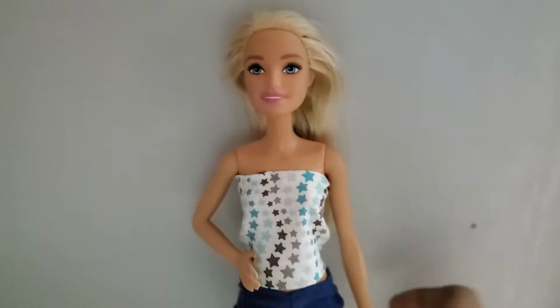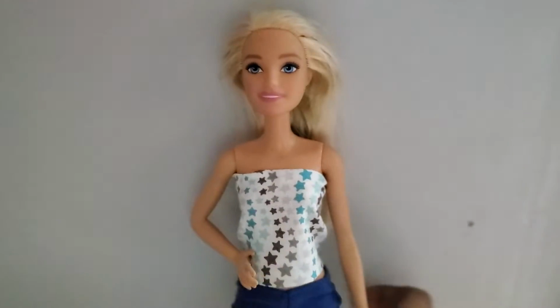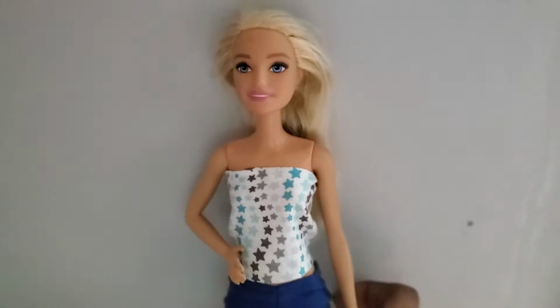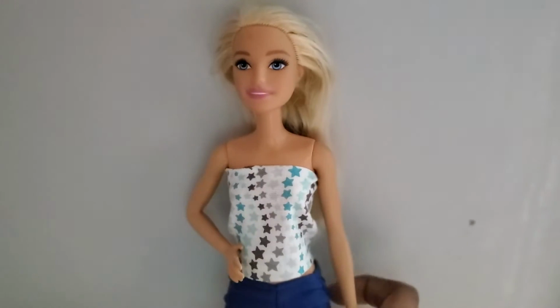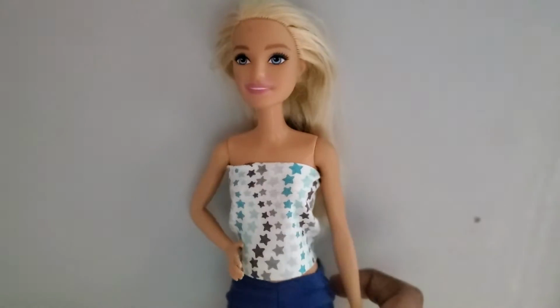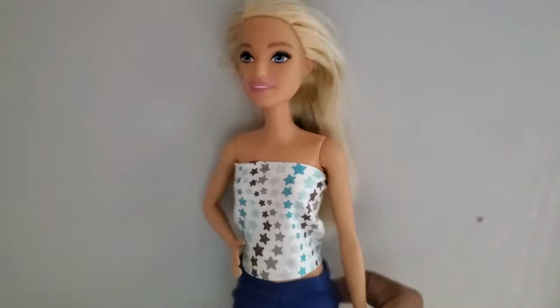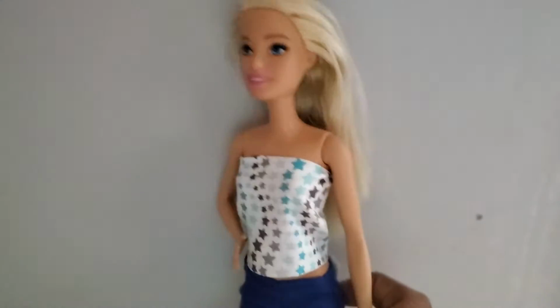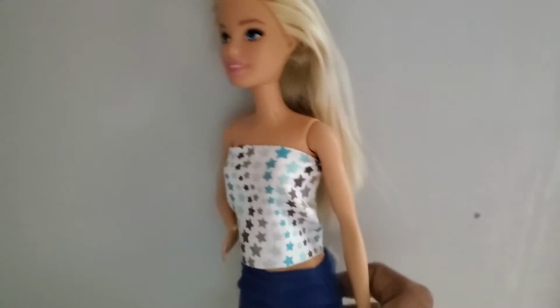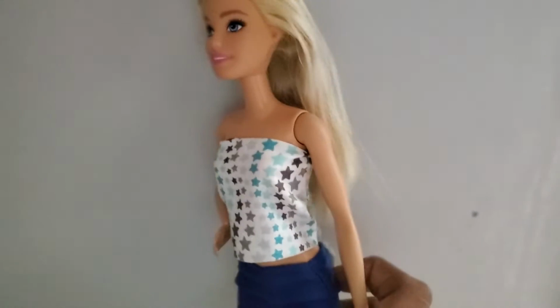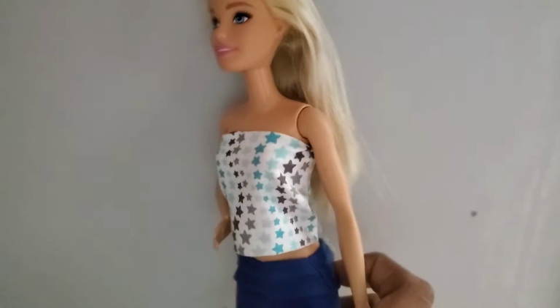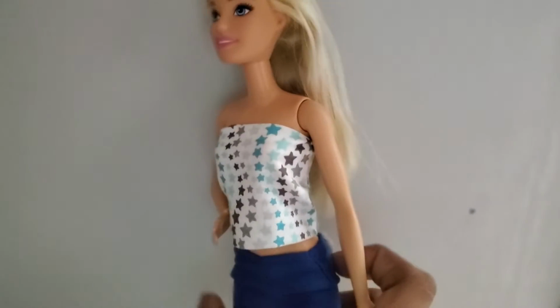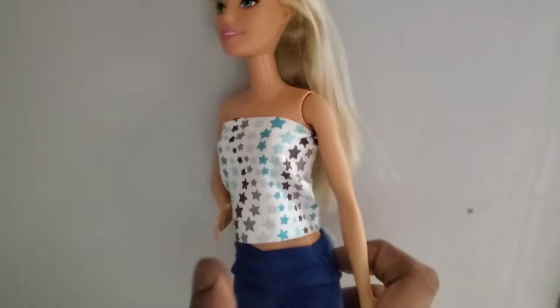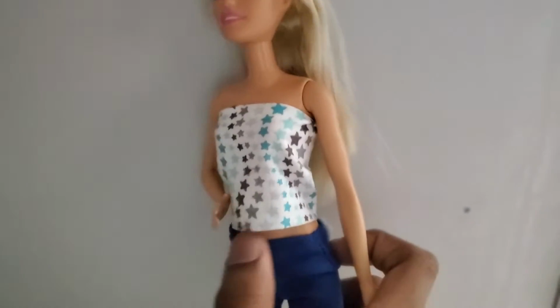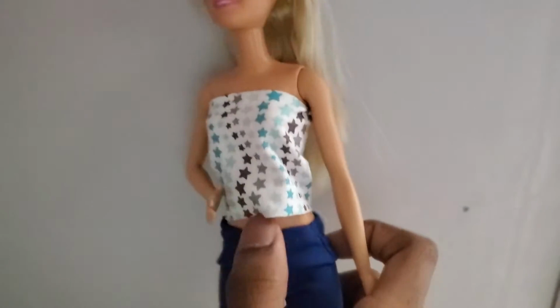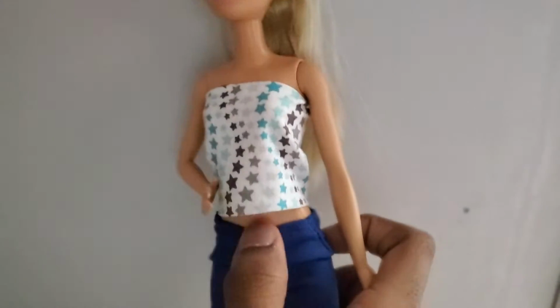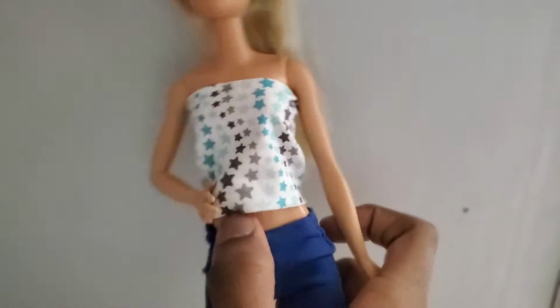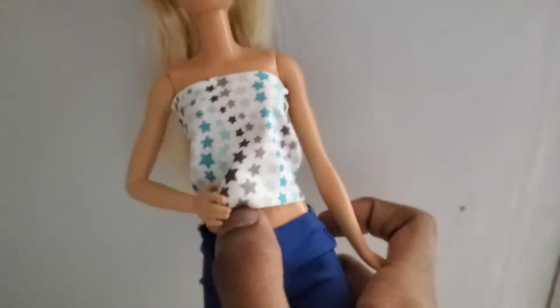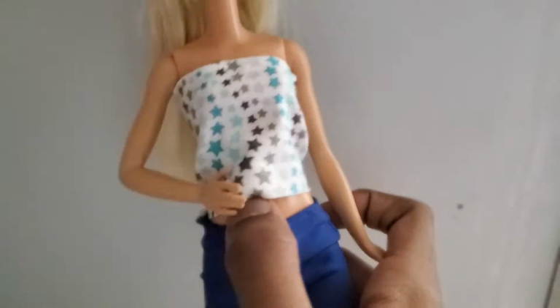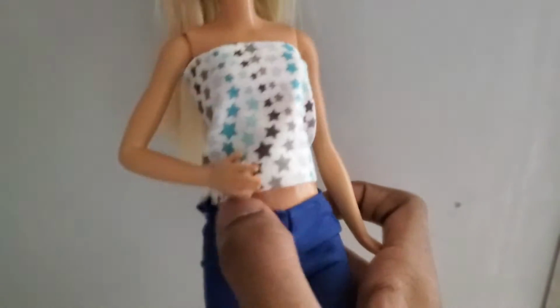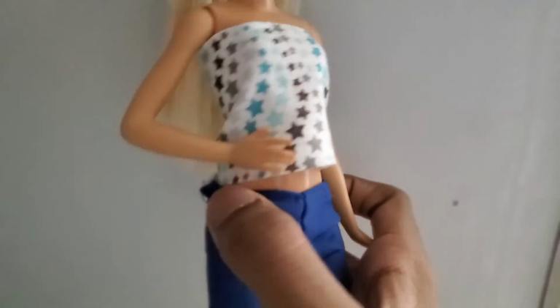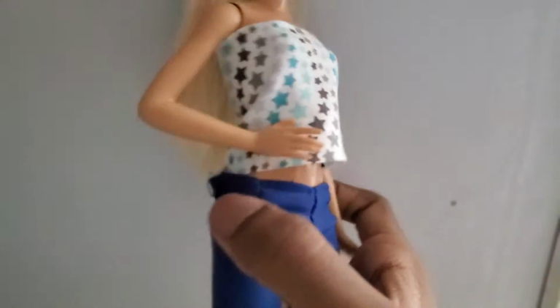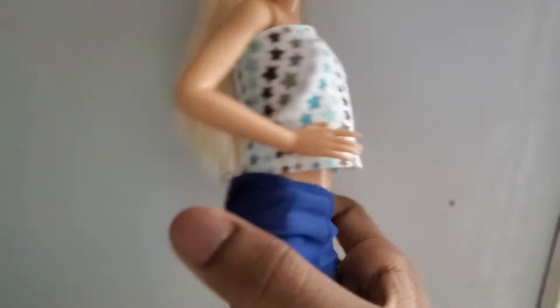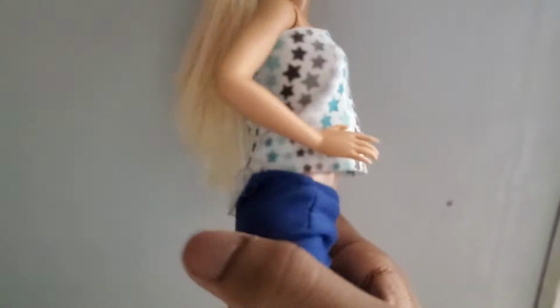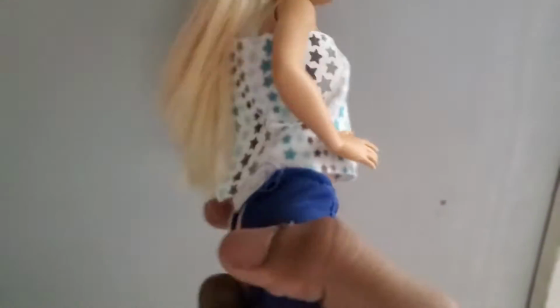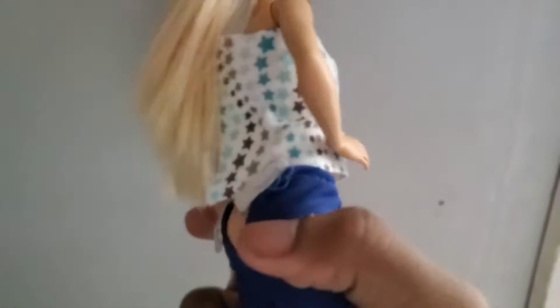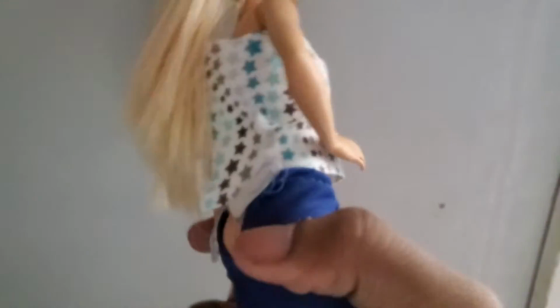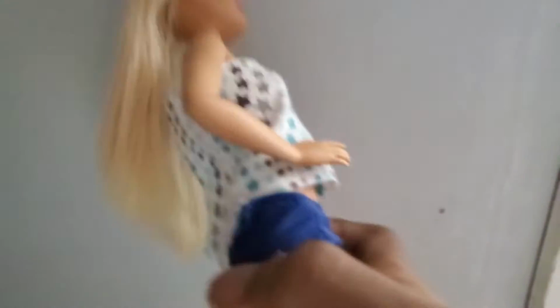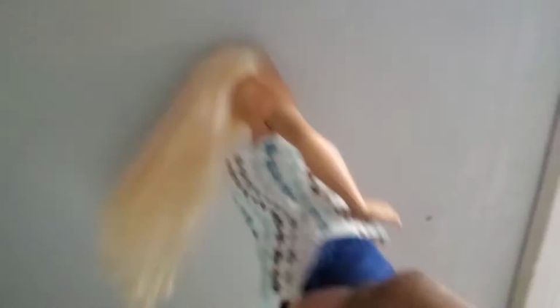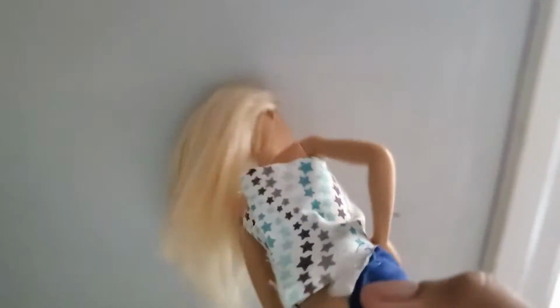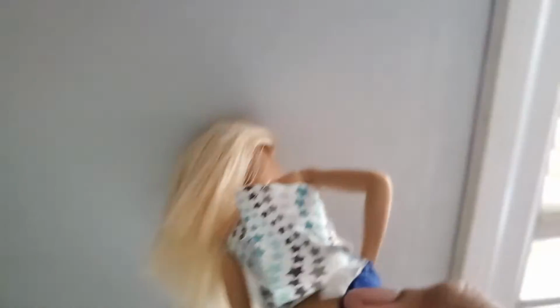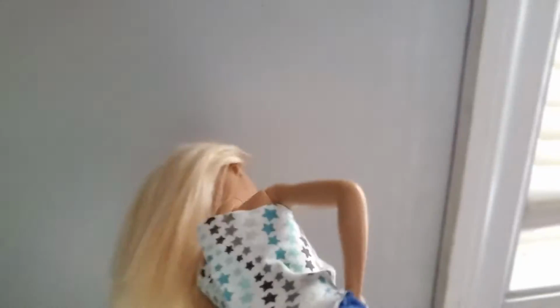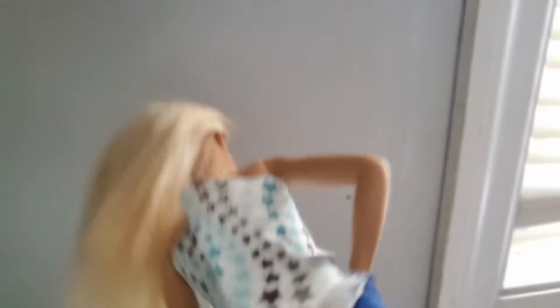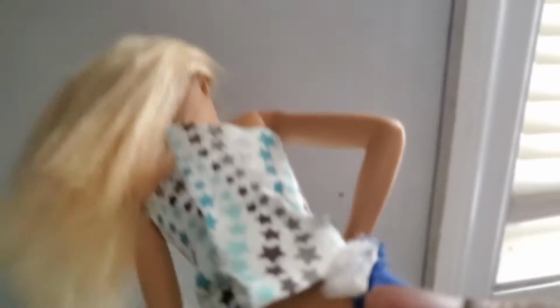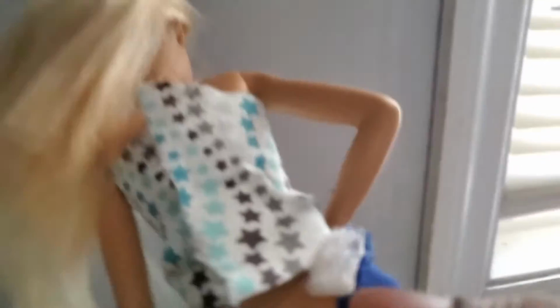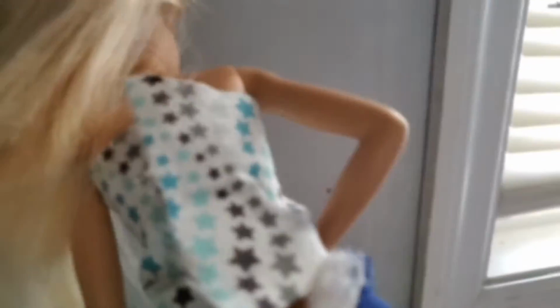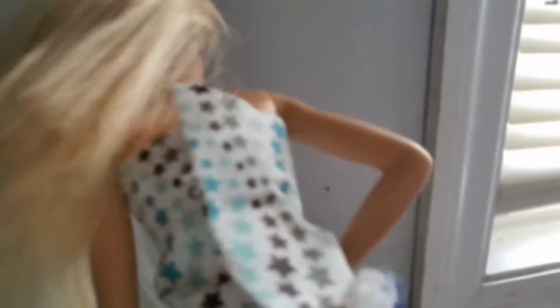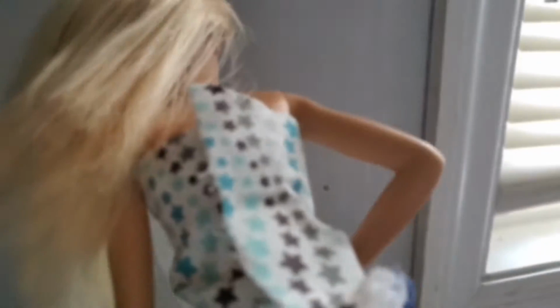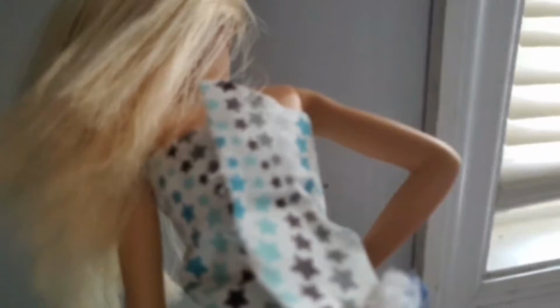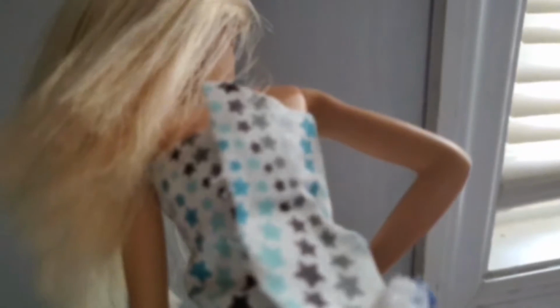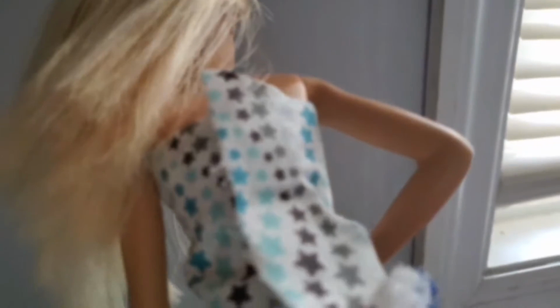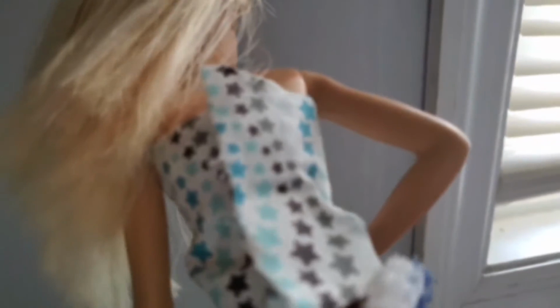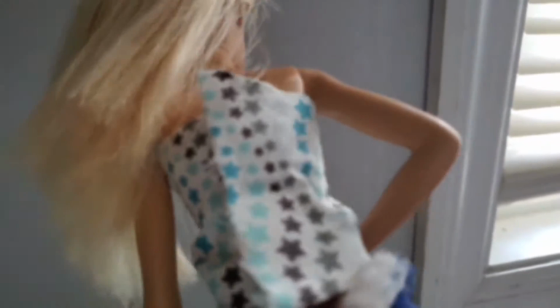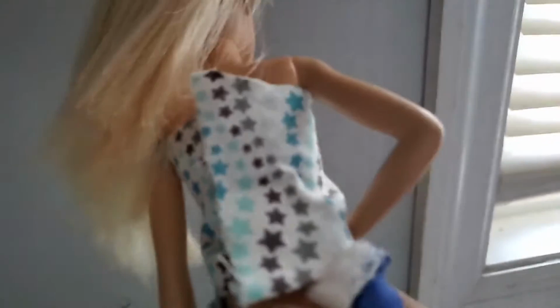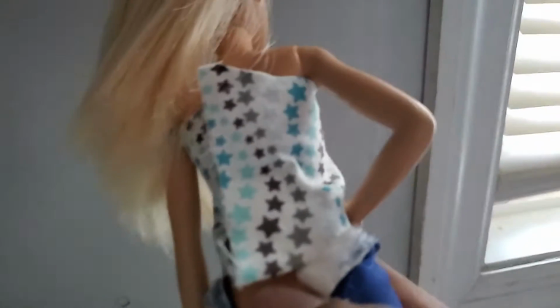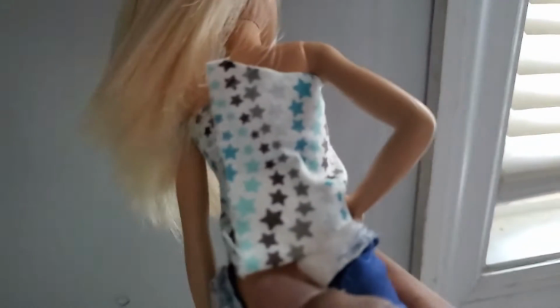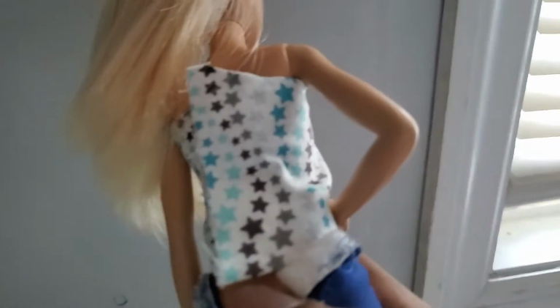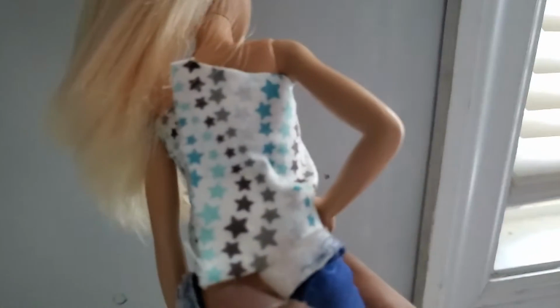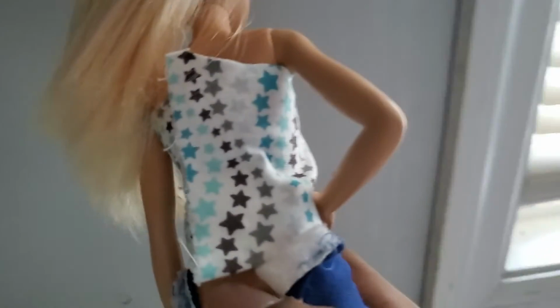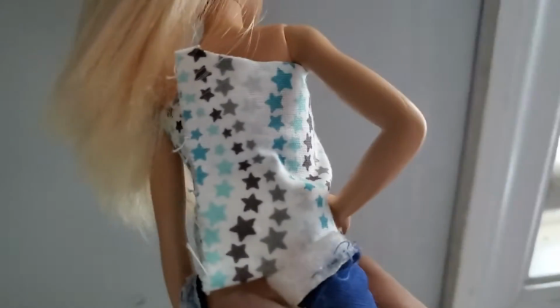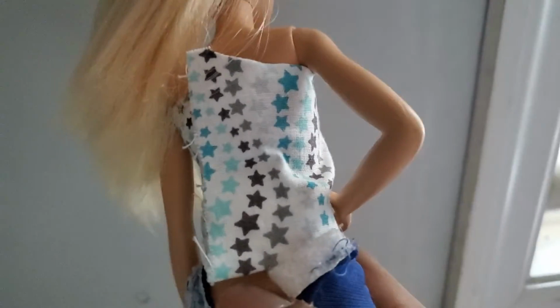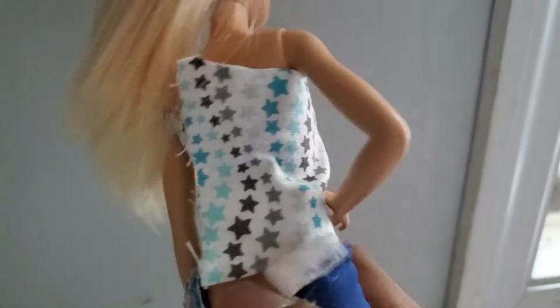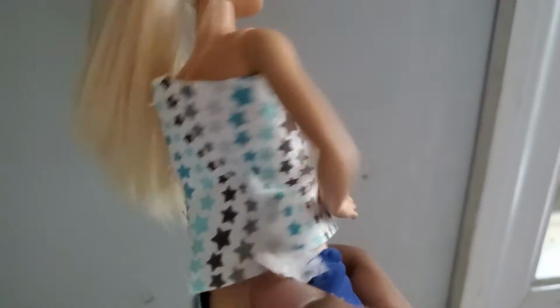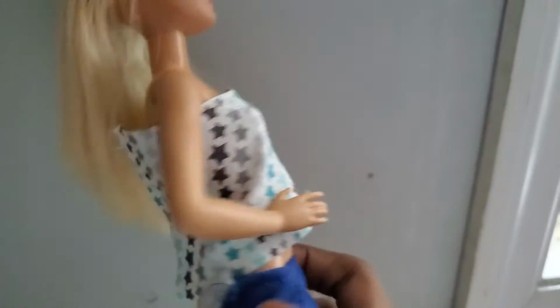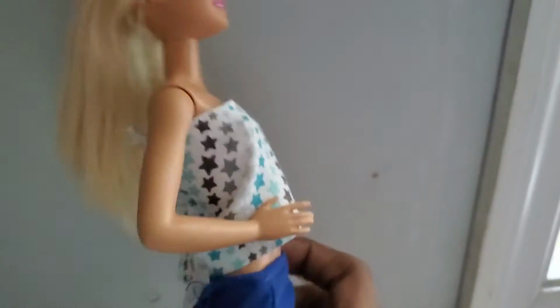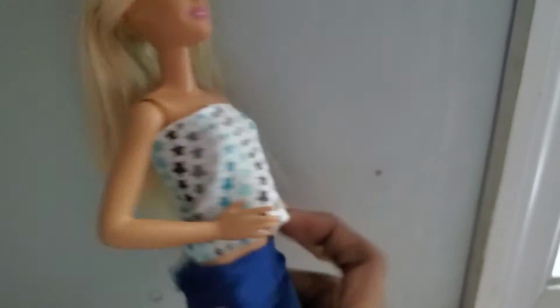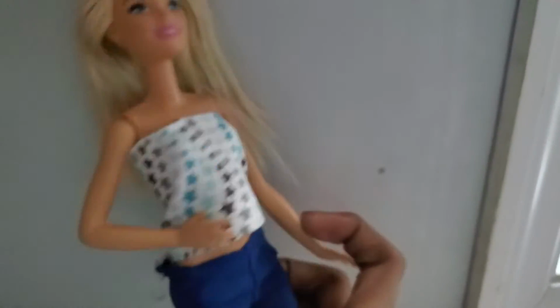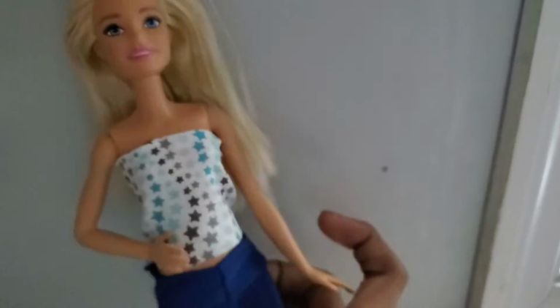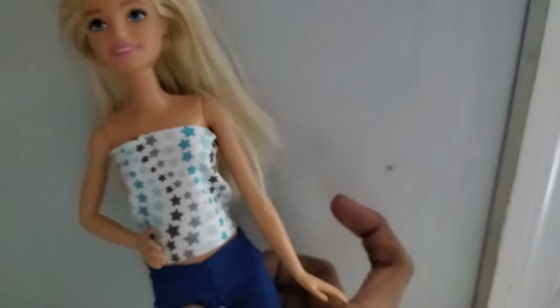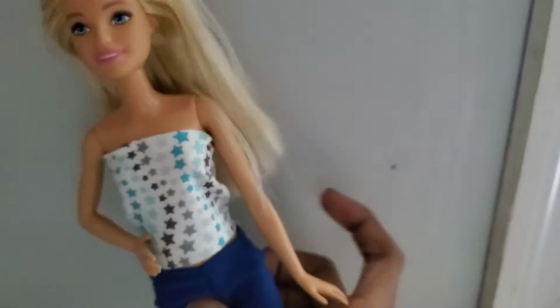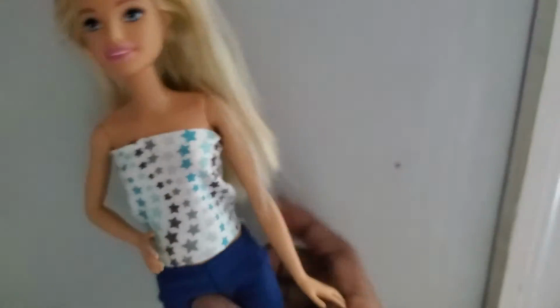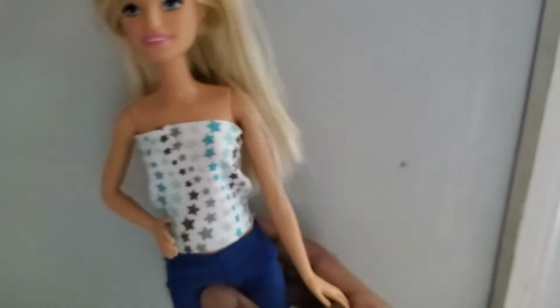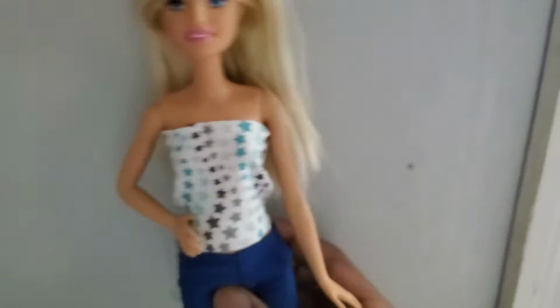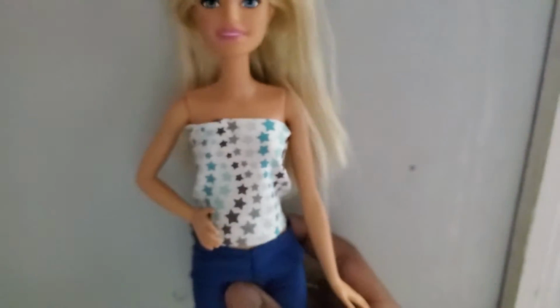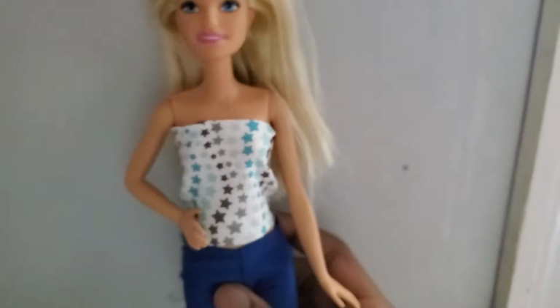Now that you've put your velcro on, try it on the doll — and here is the final look! It looks really nice, the edges are super clean, the velcro is in the back, and you can take it on and off with no problem.